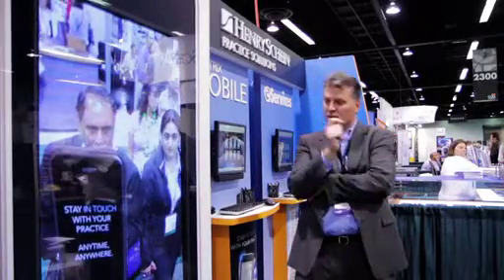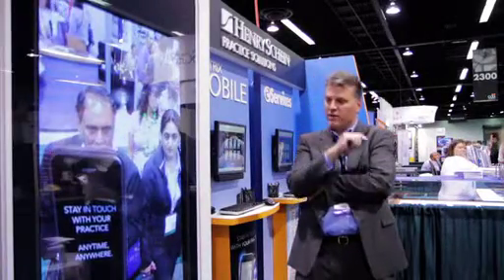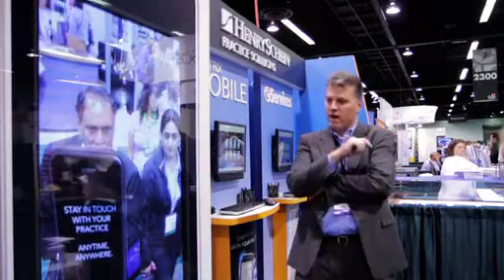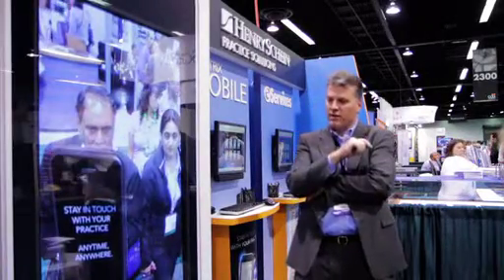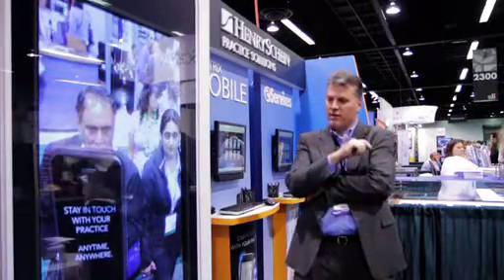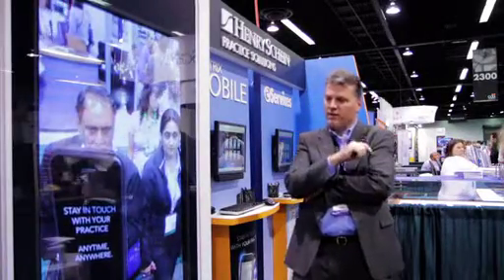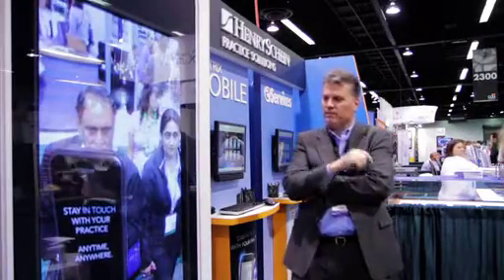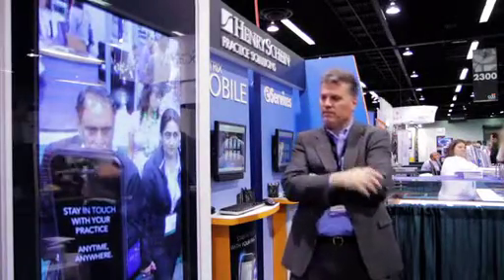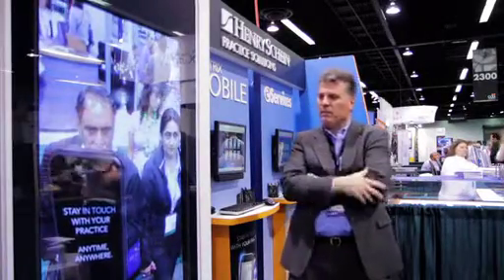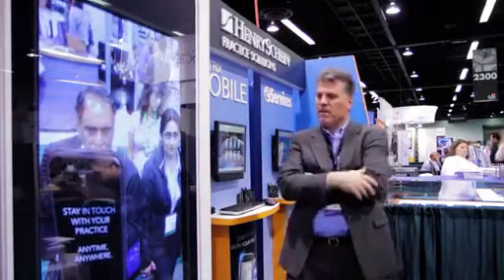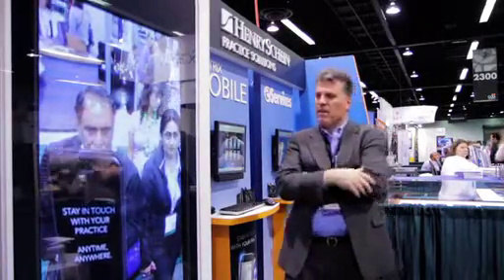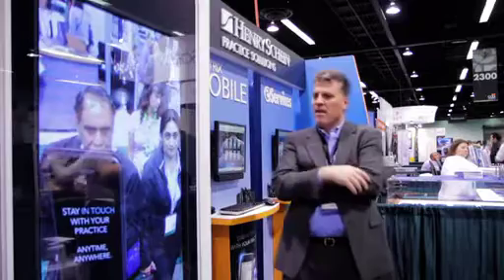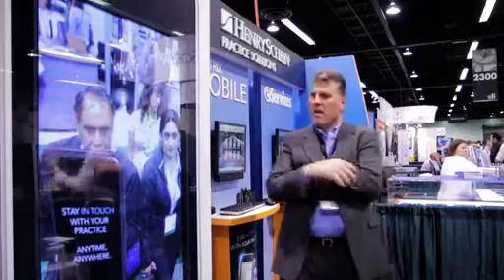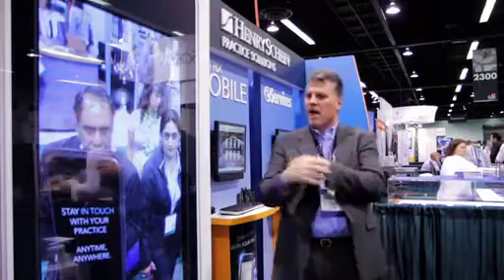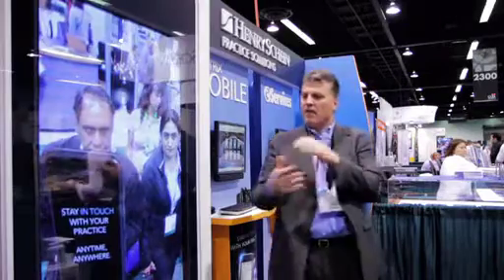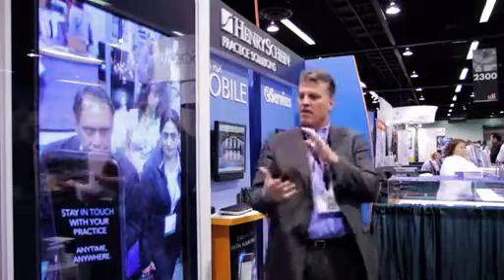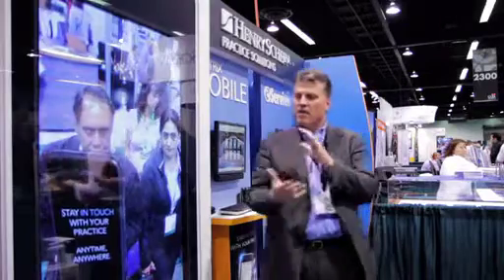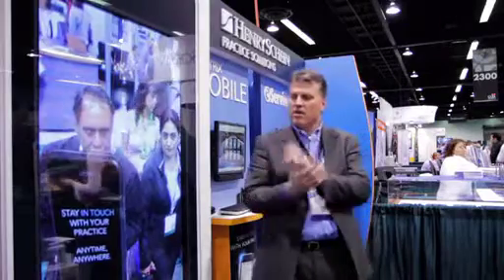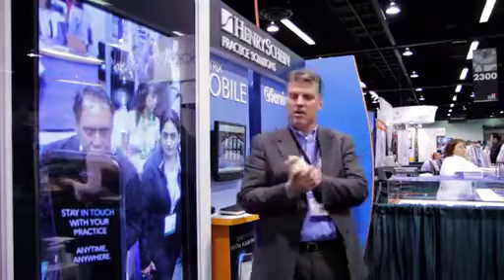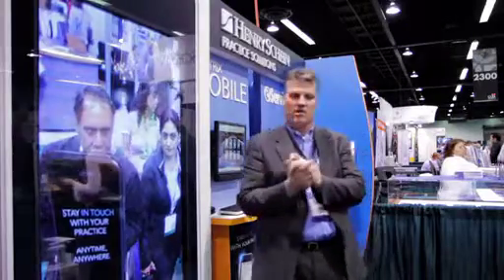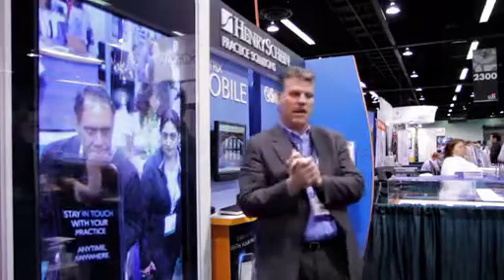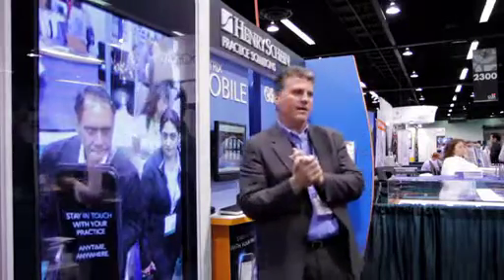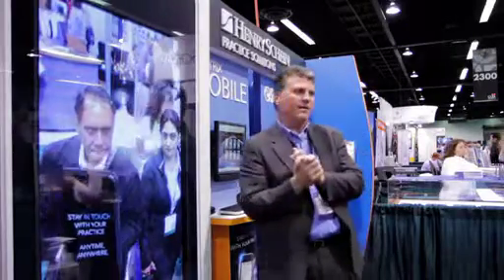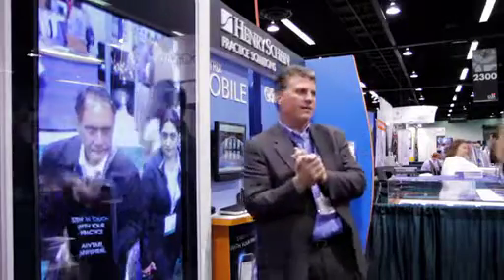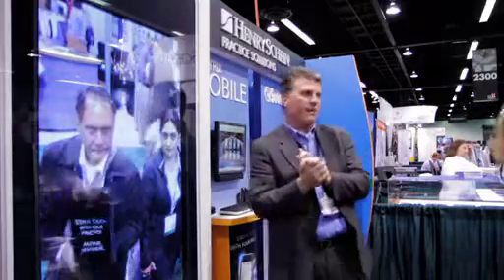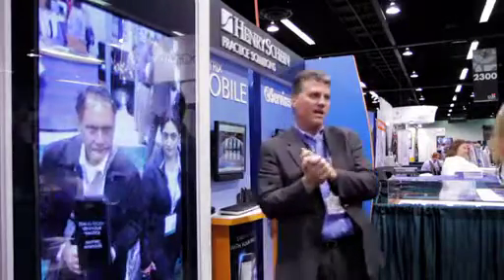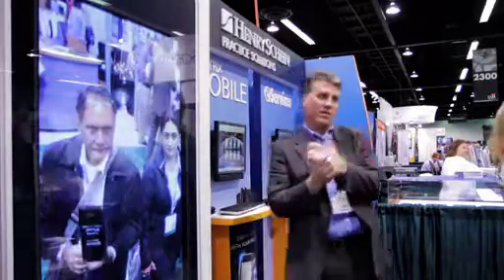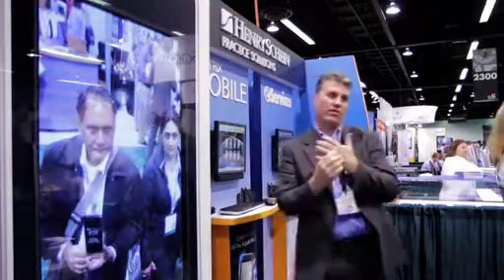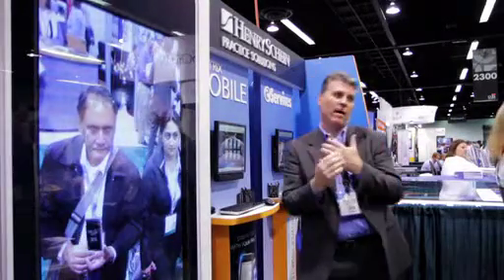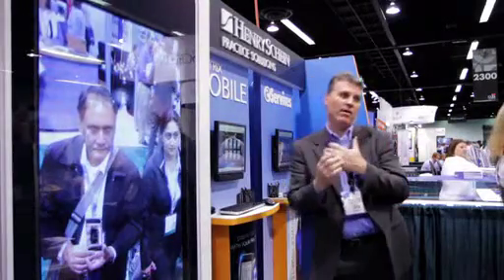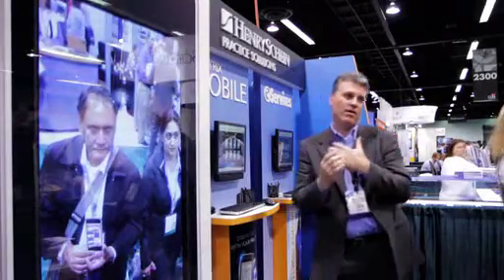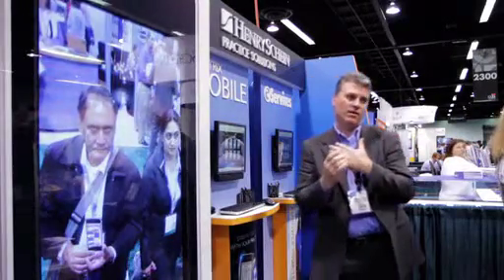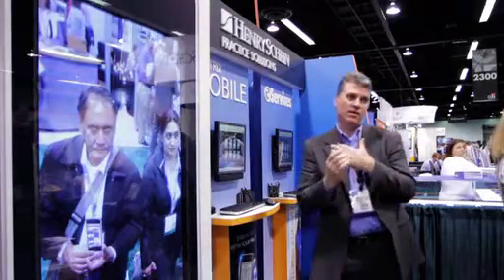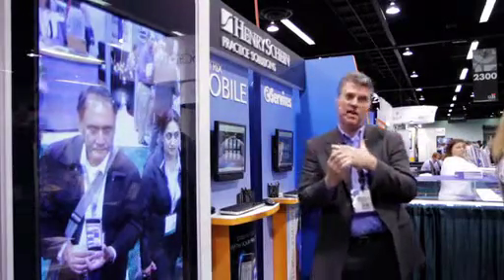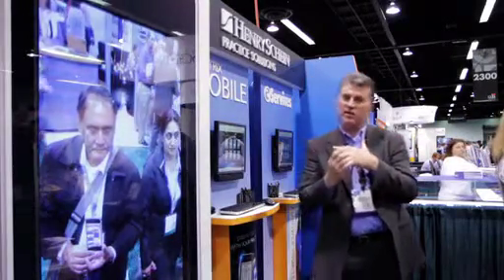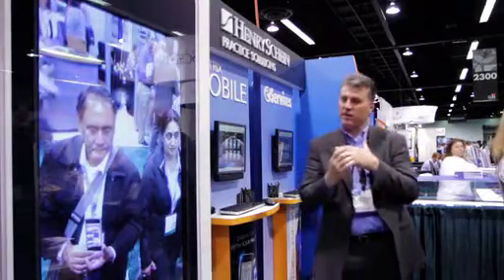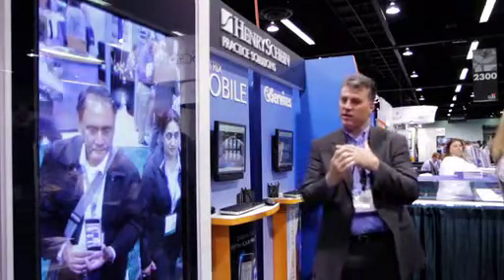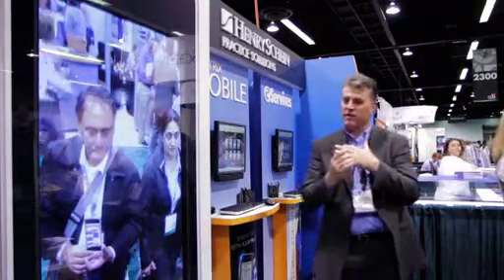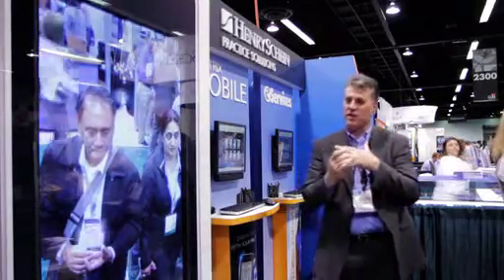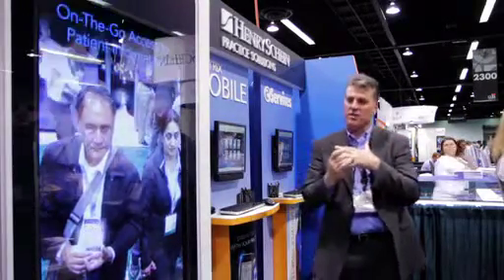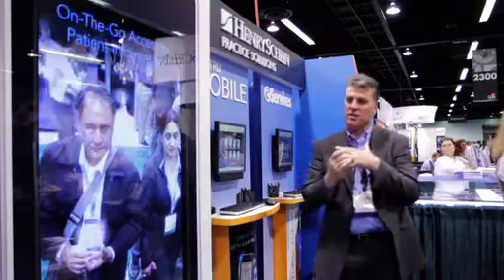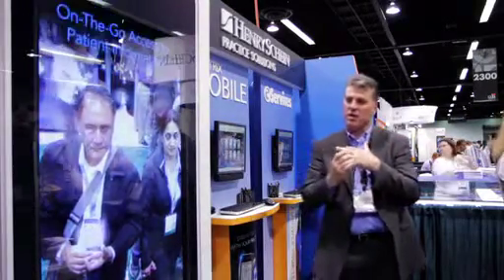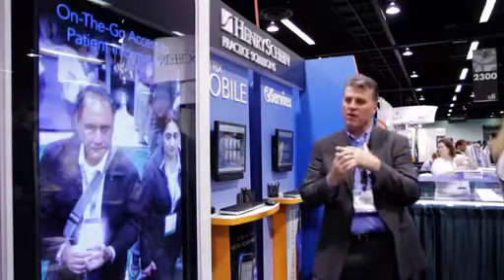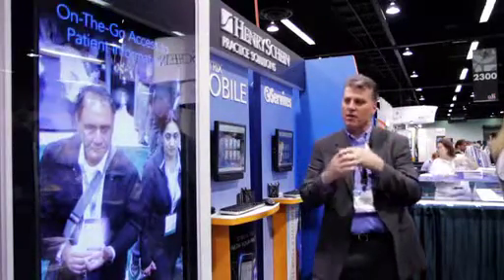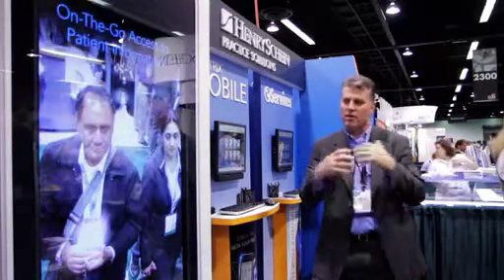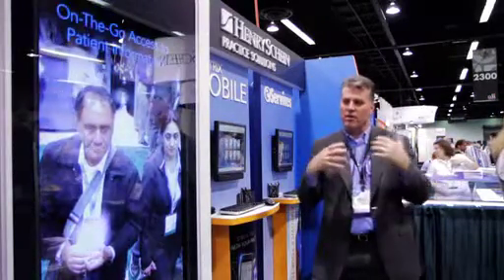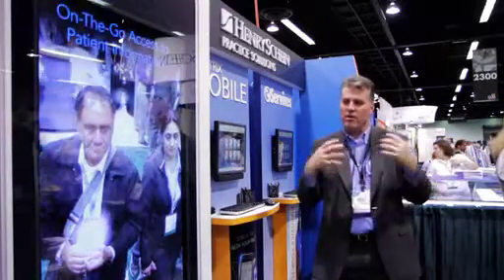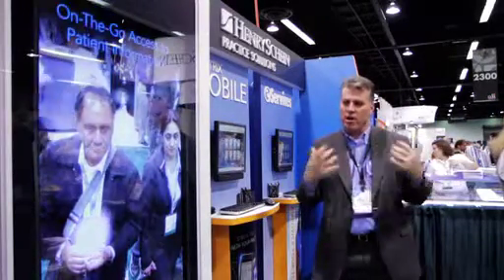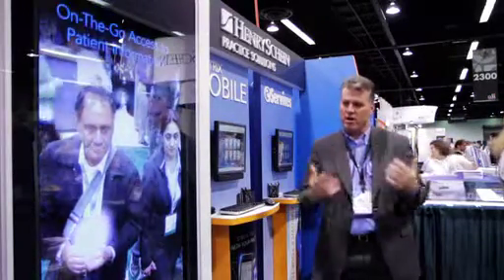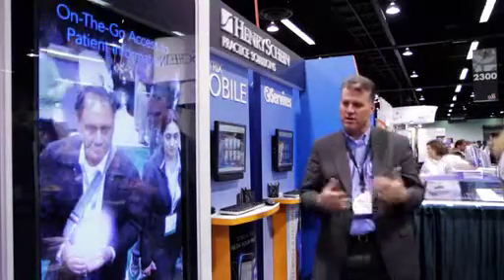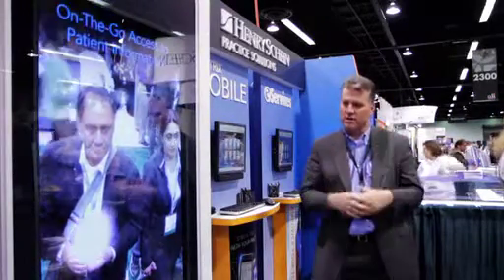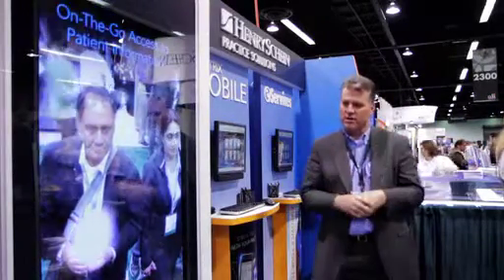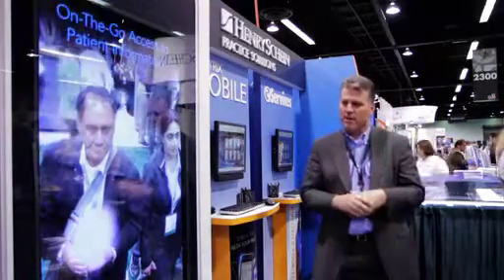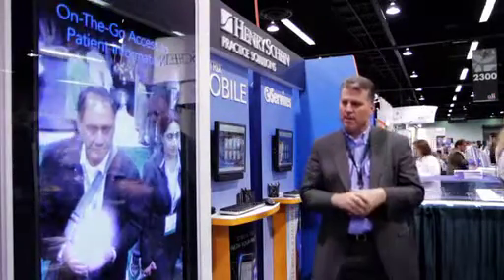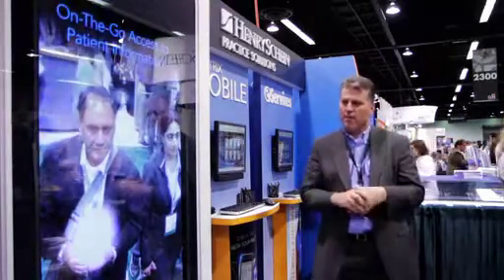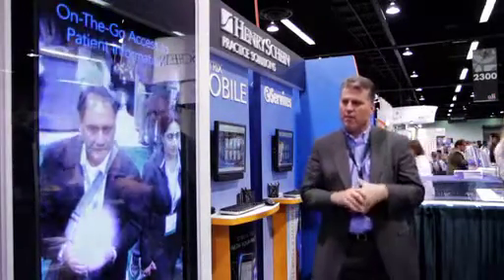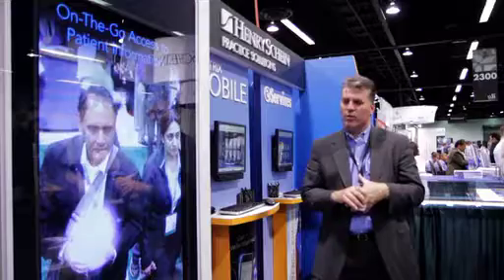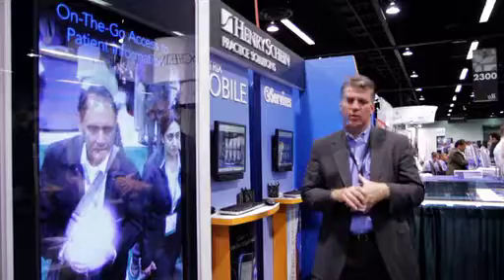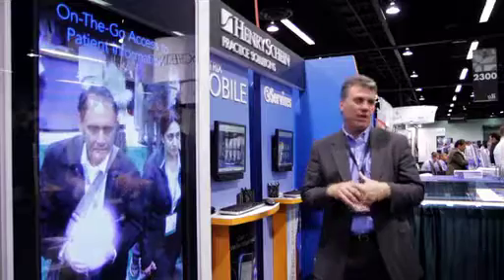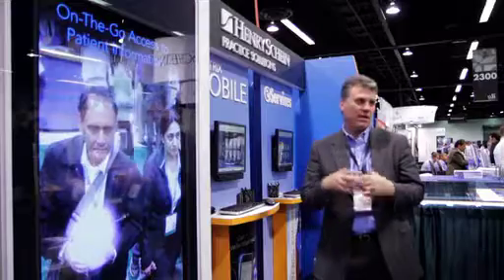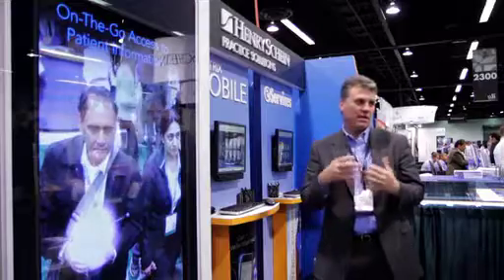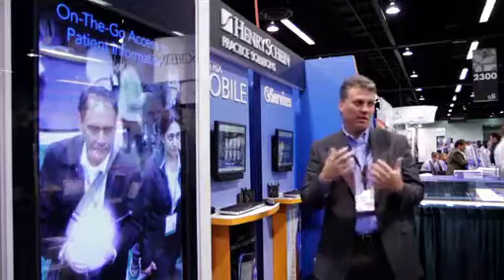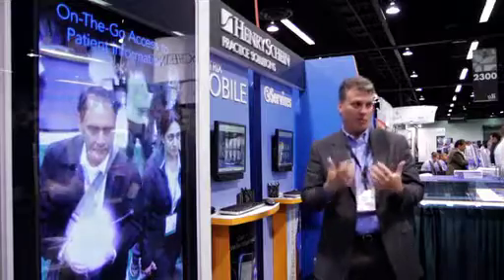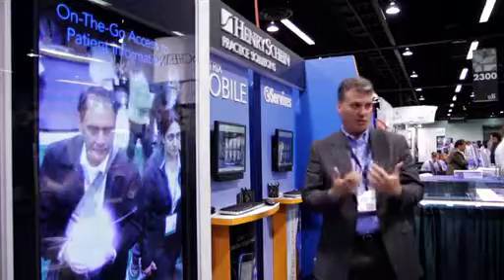They learned how Dentrix Mobile works with the leading smartphones and mobile devices, including Blackberry, iPhone, iPad, Palm Pre, and Android.